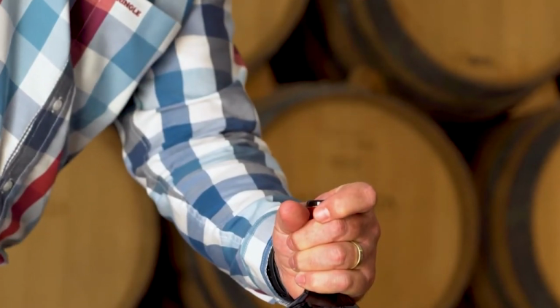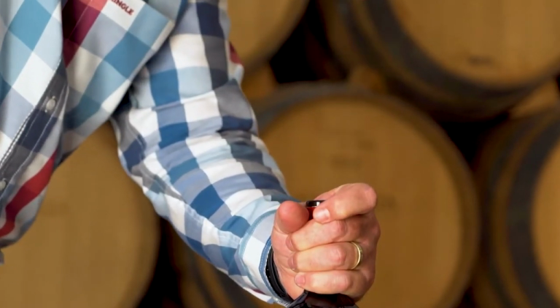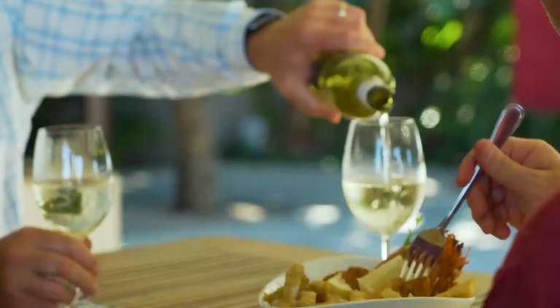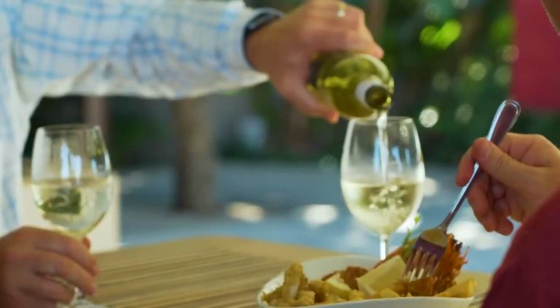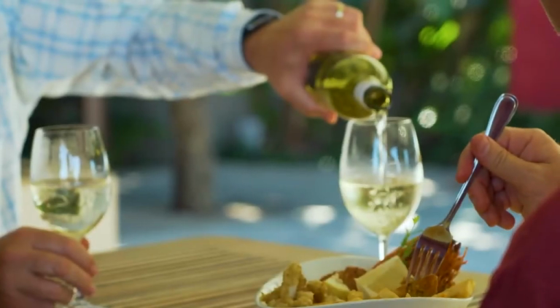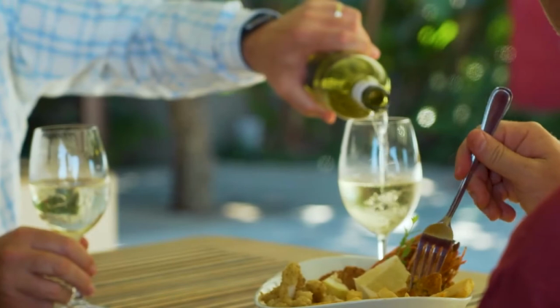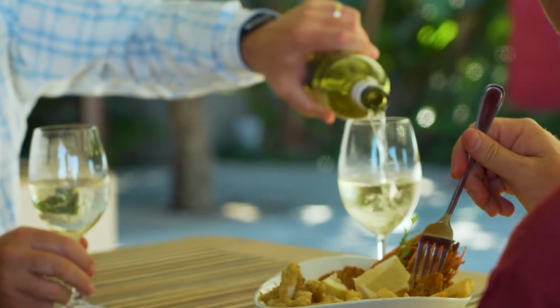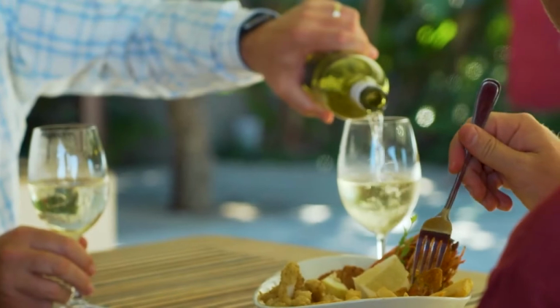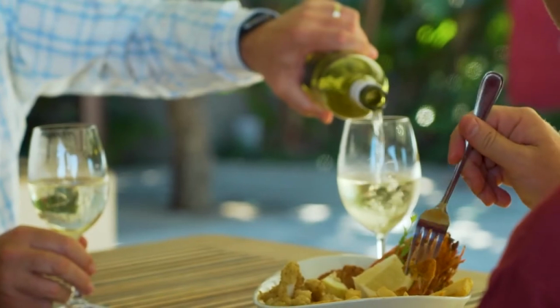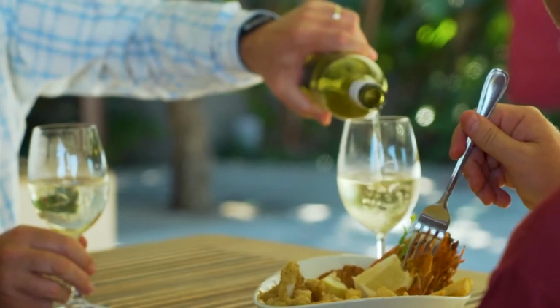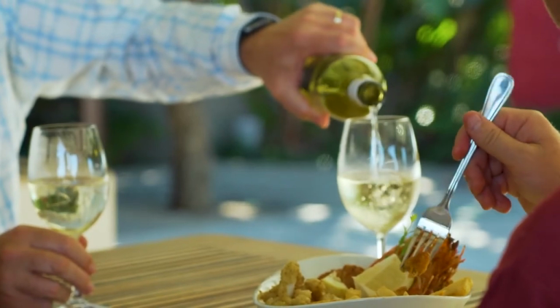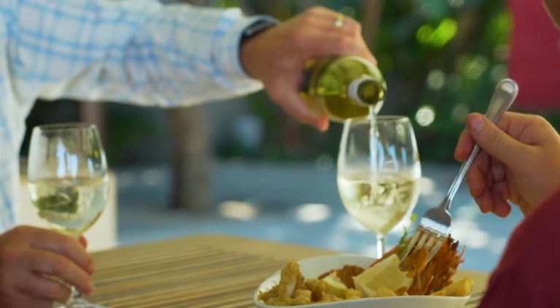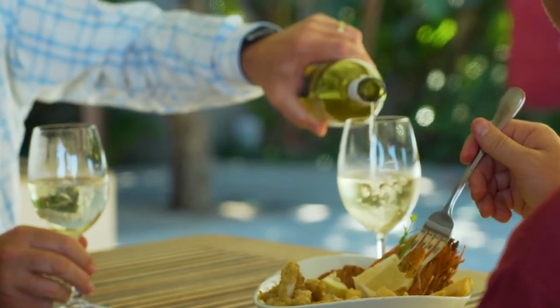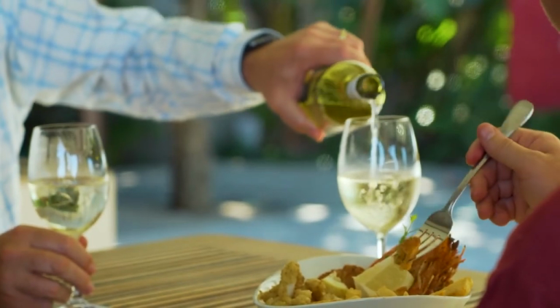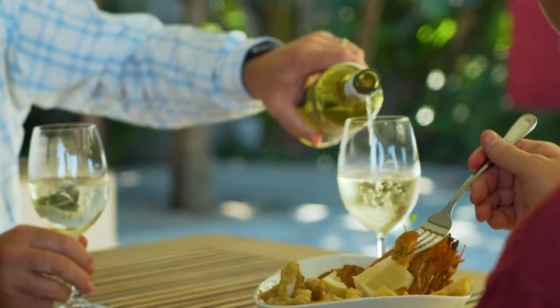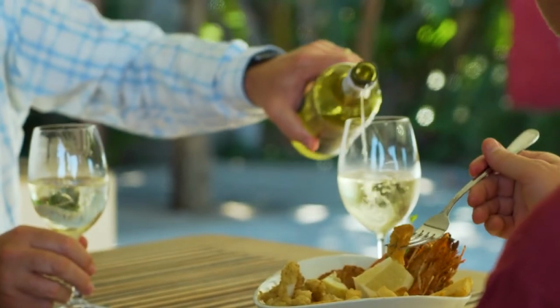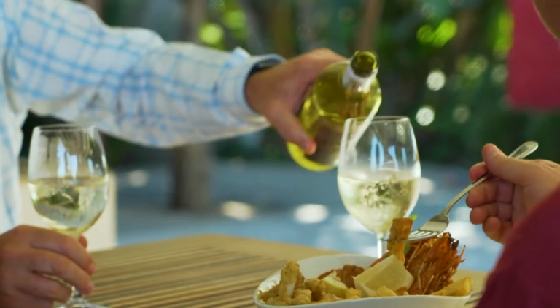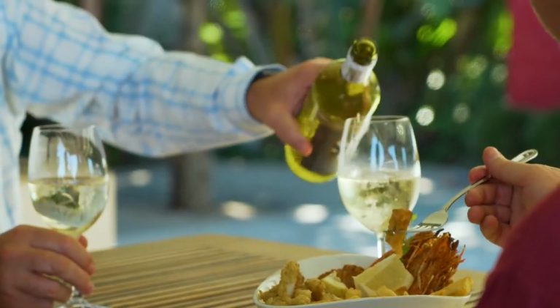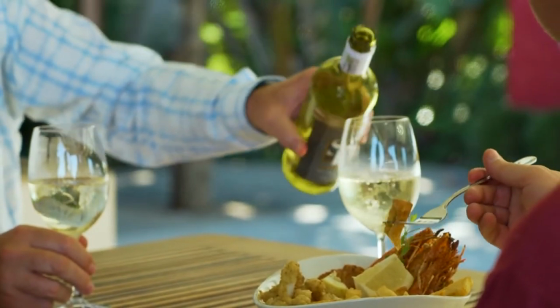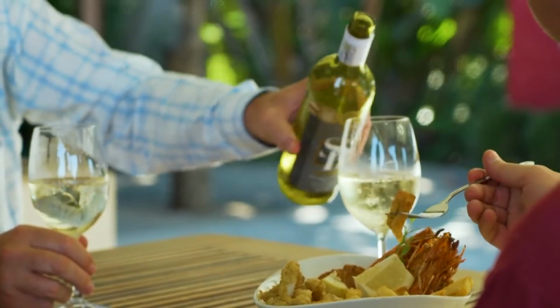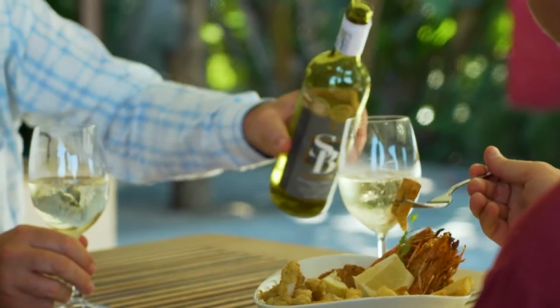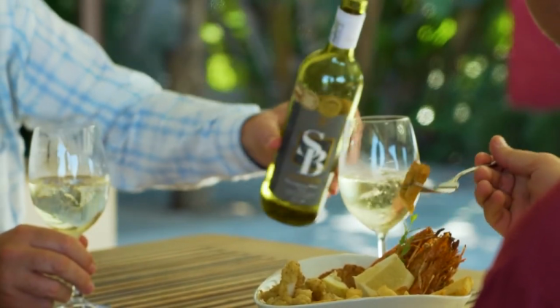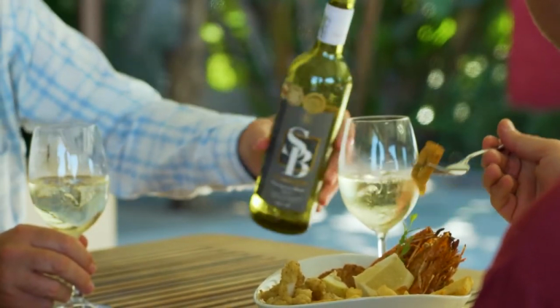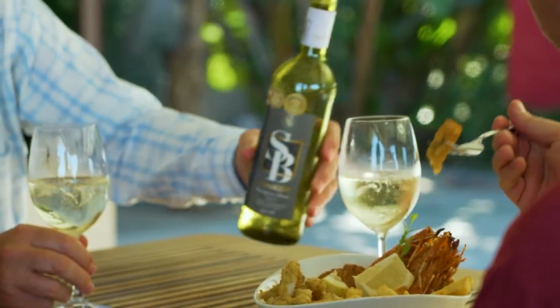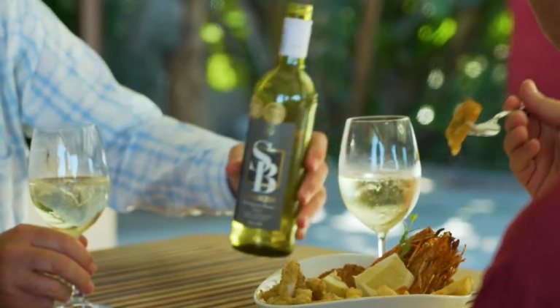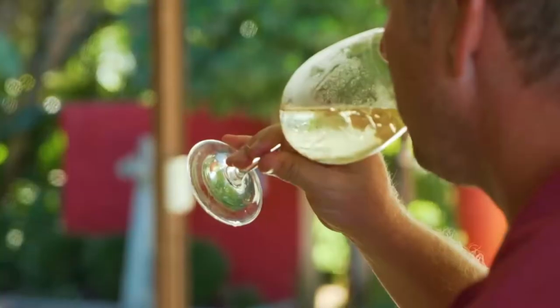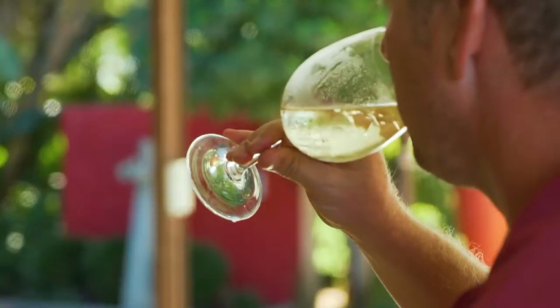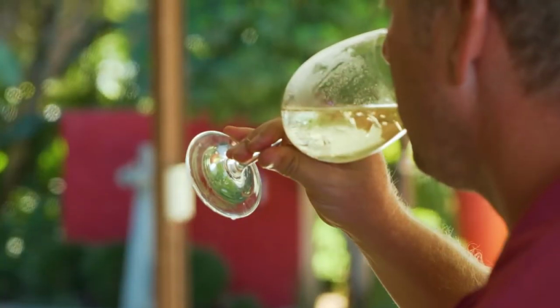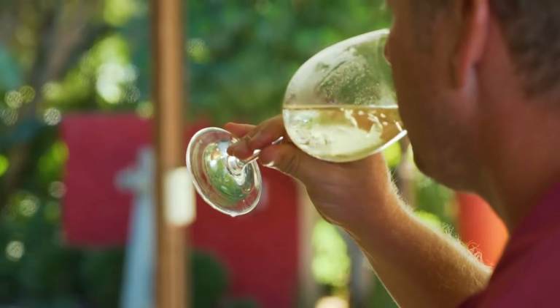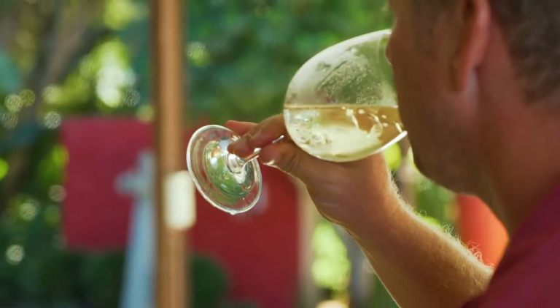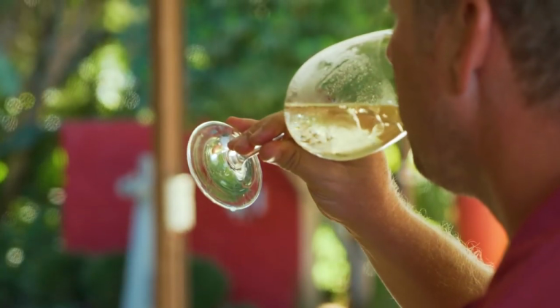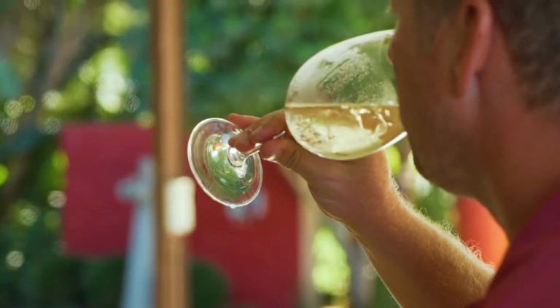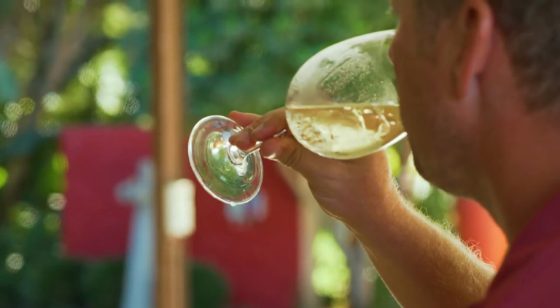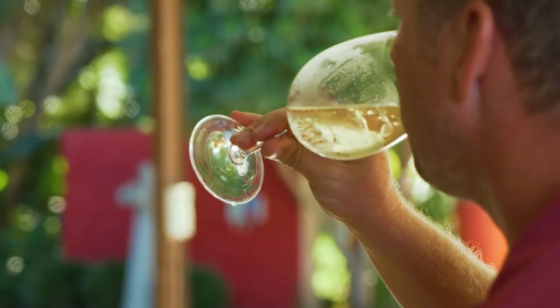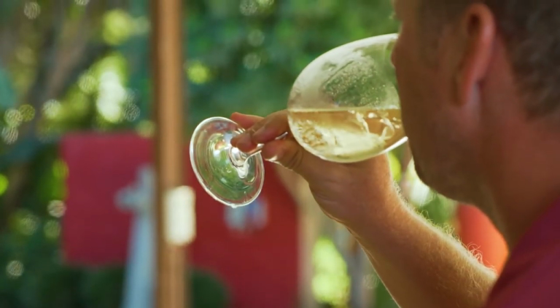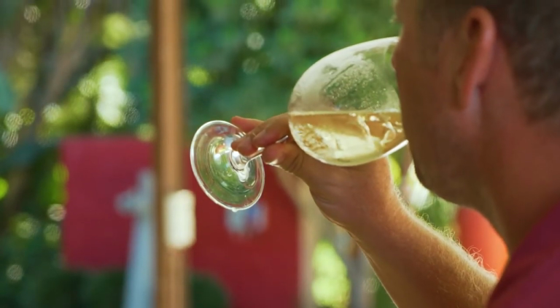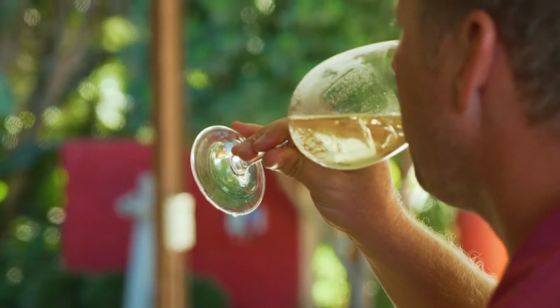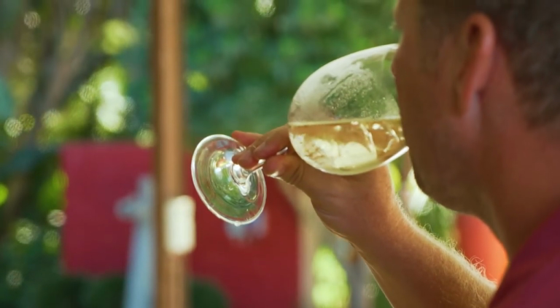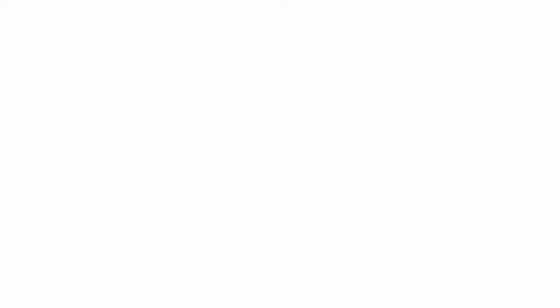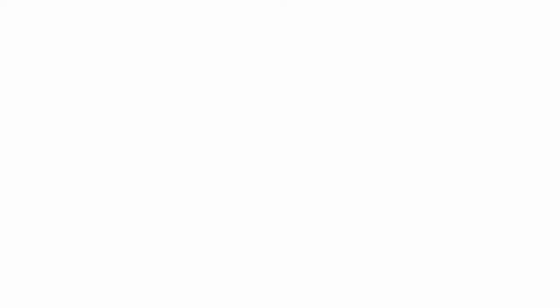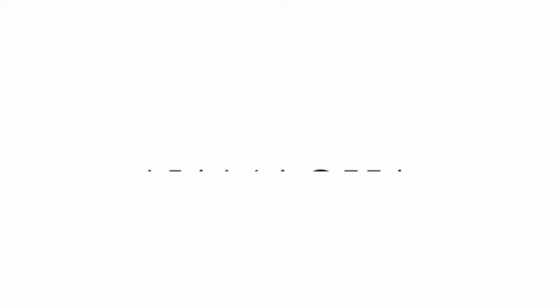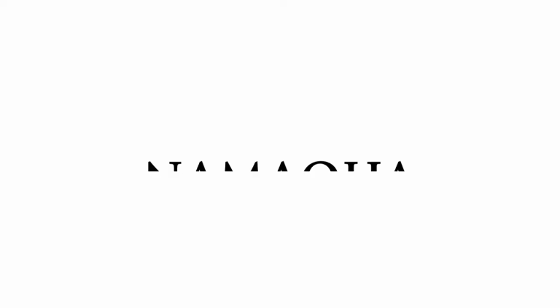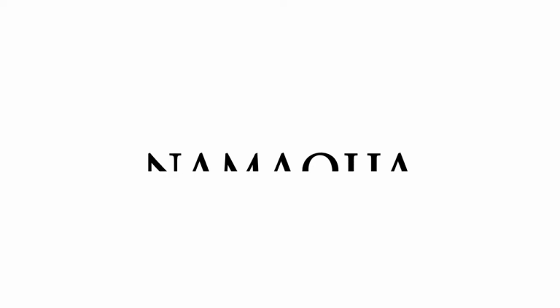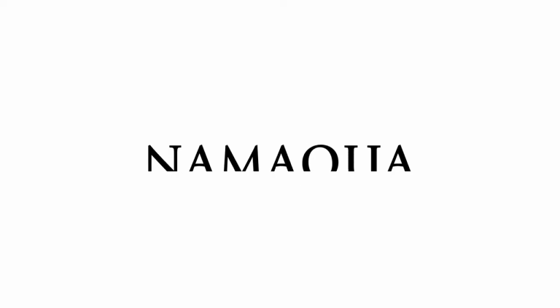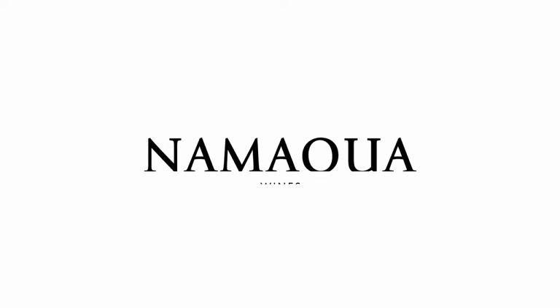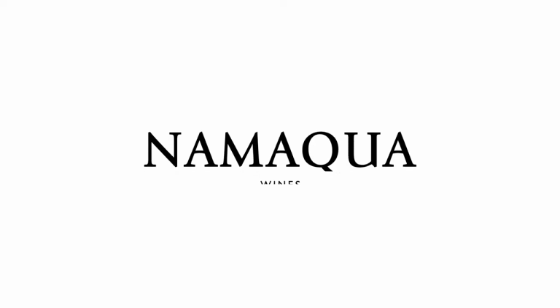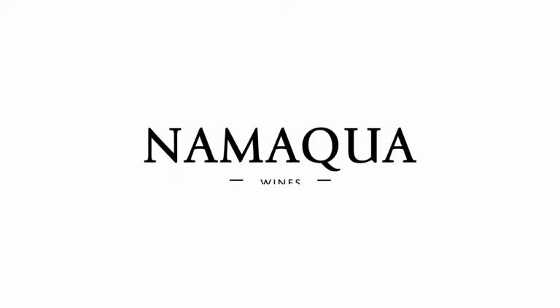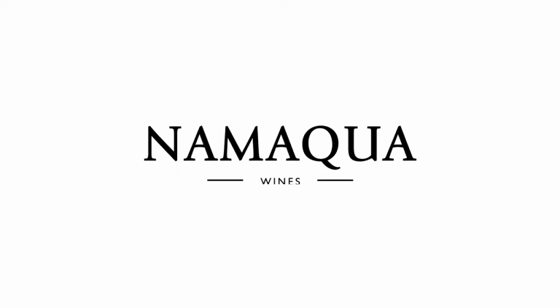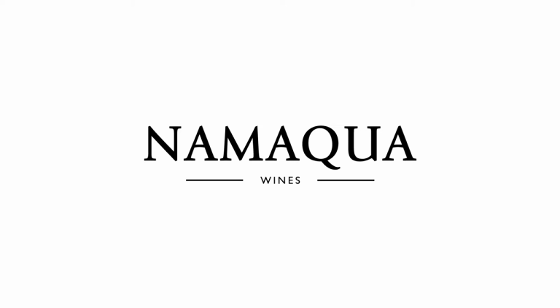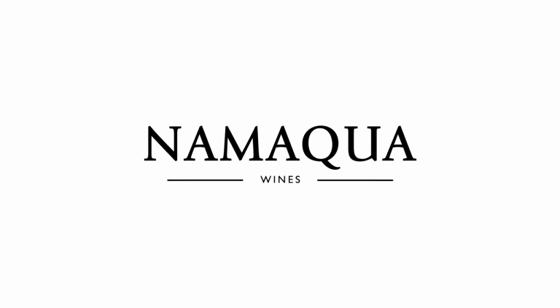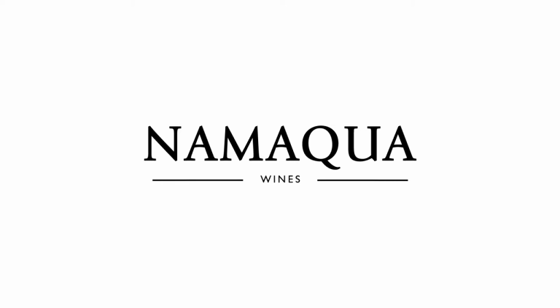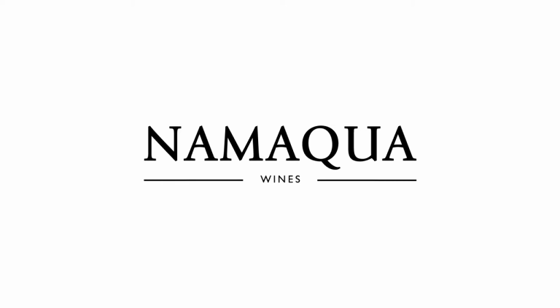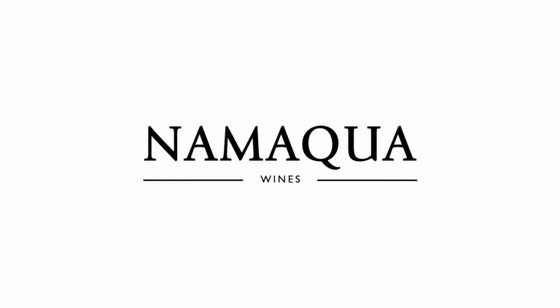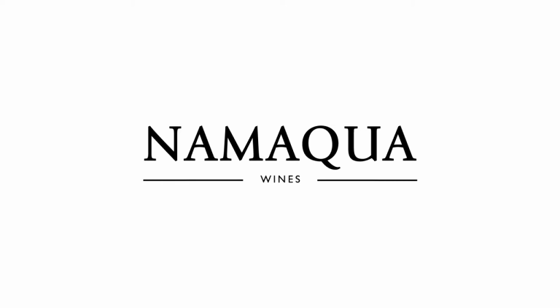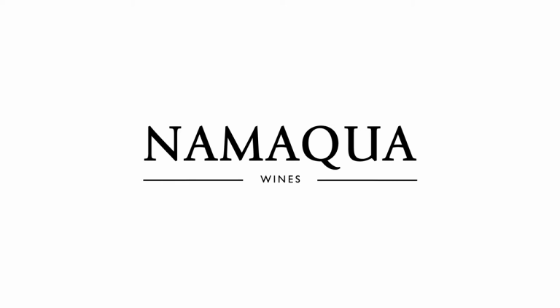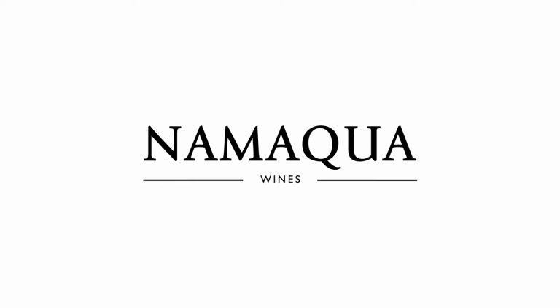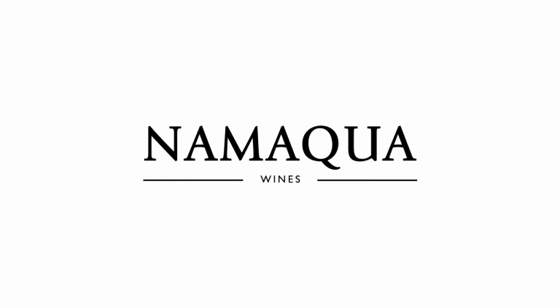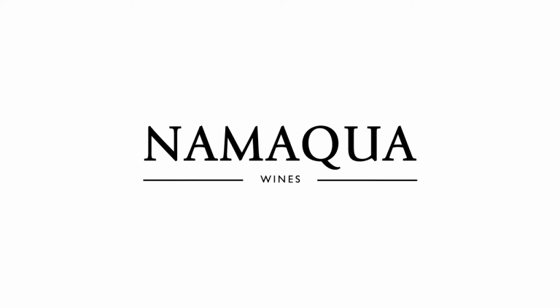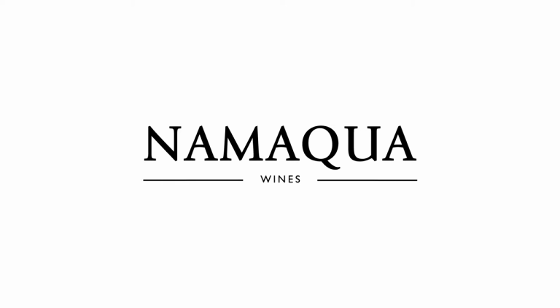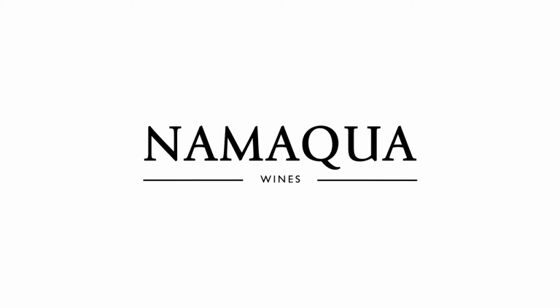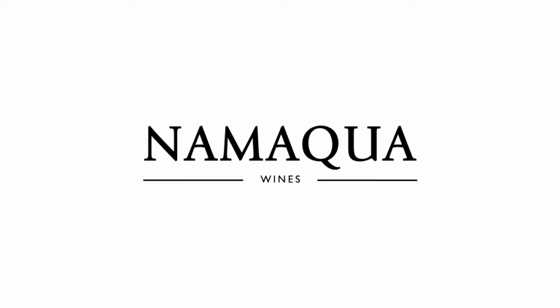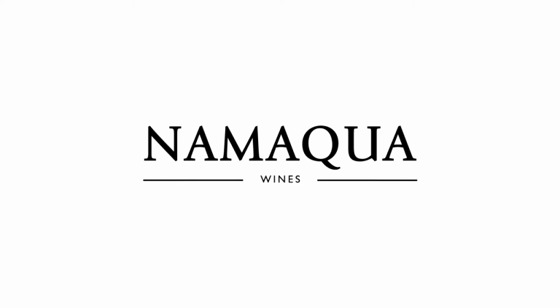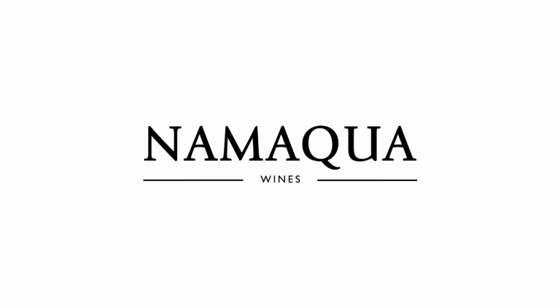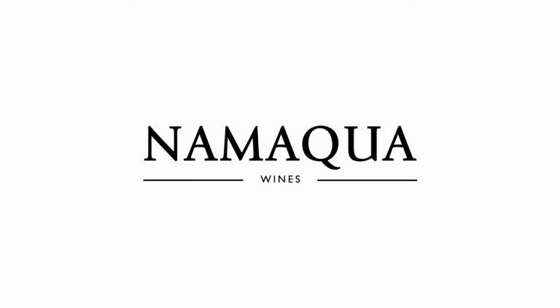Remember, wherever you go, whatever you do, Namaqua Wines brings friends together.